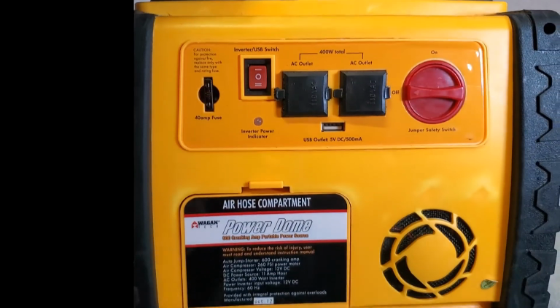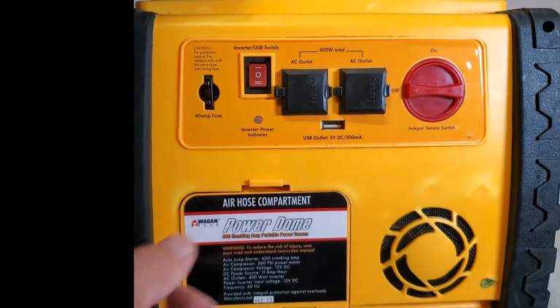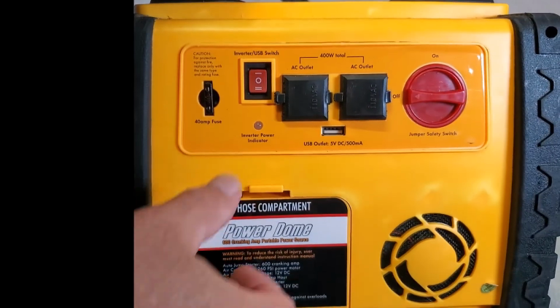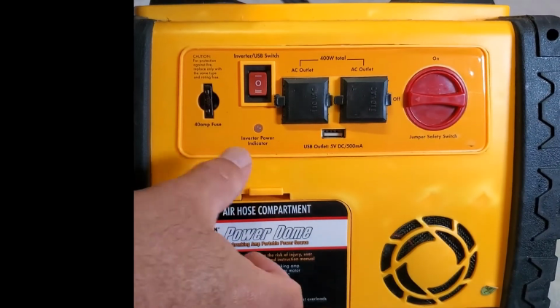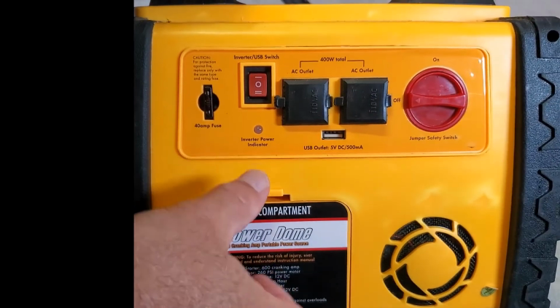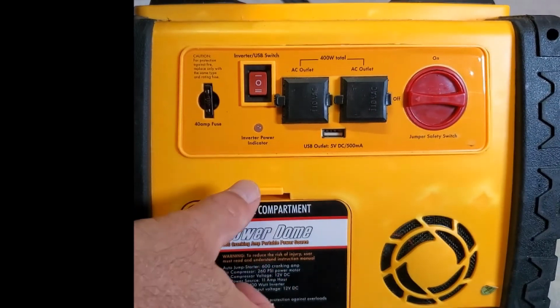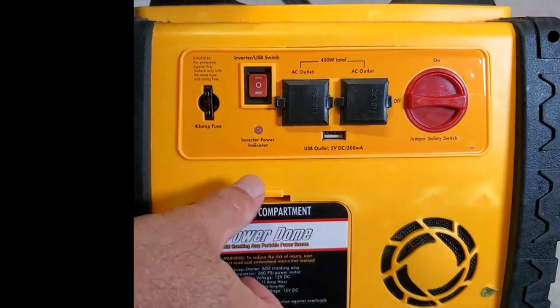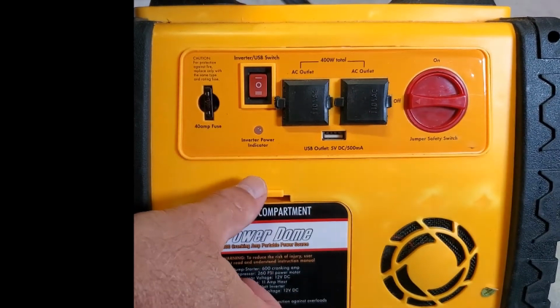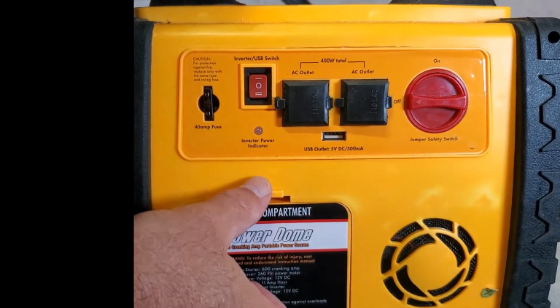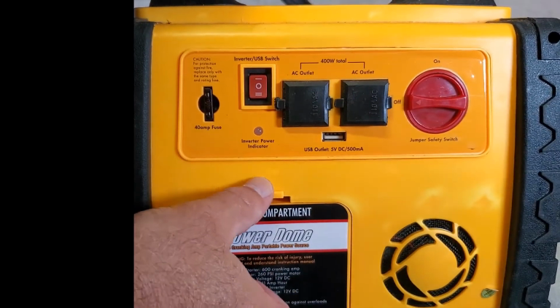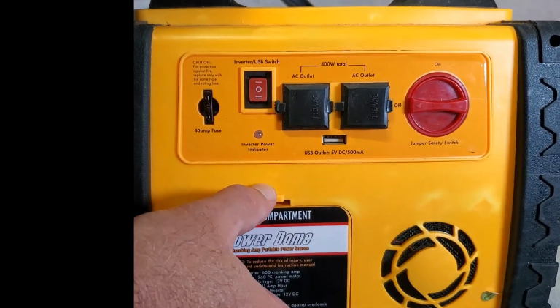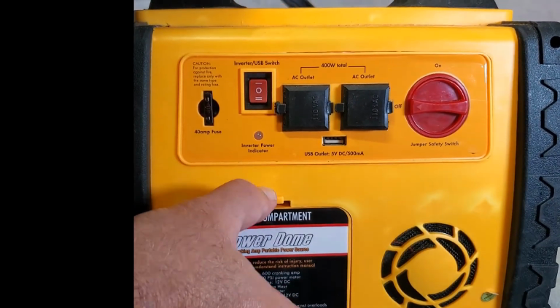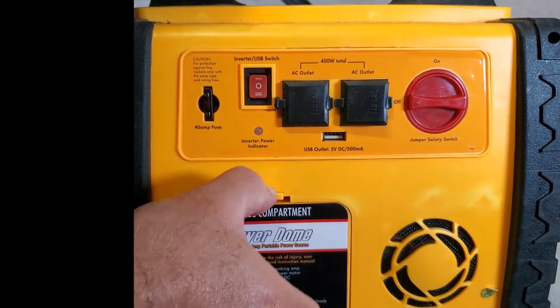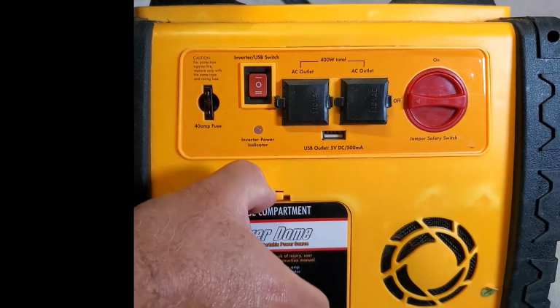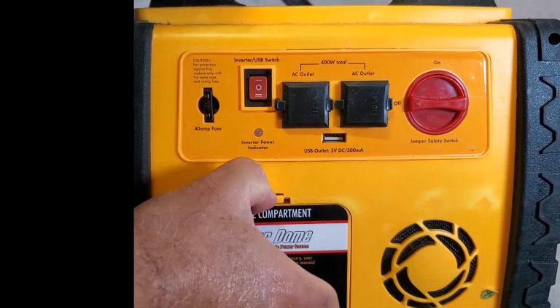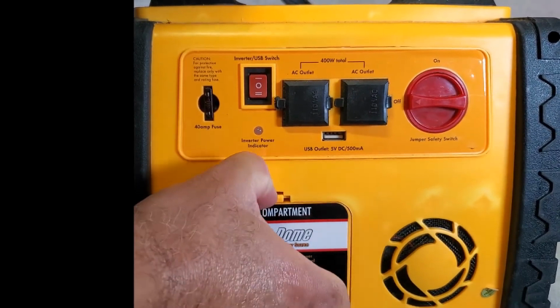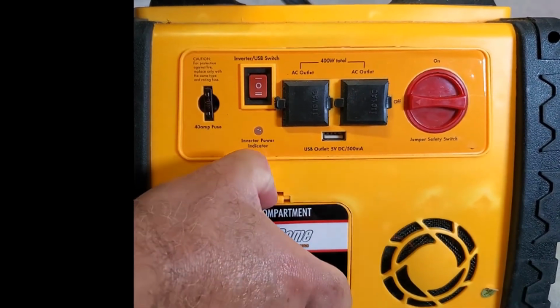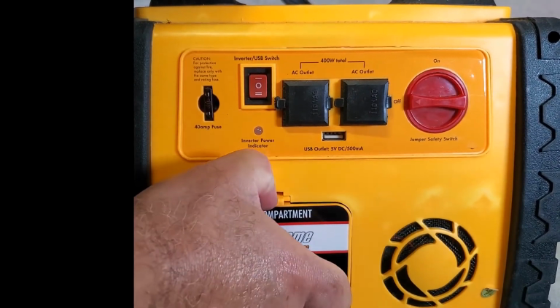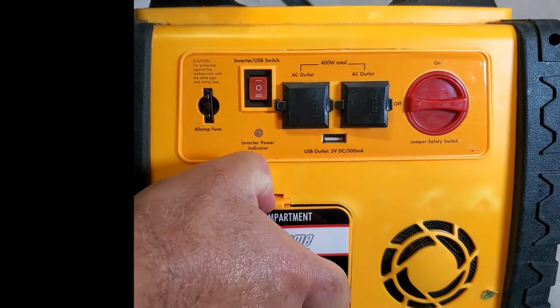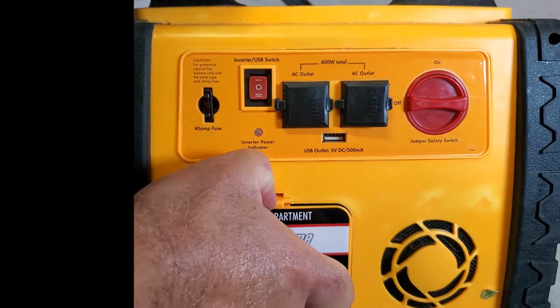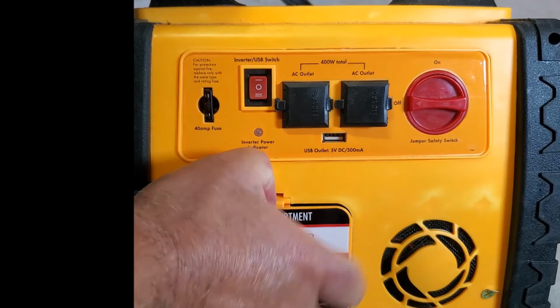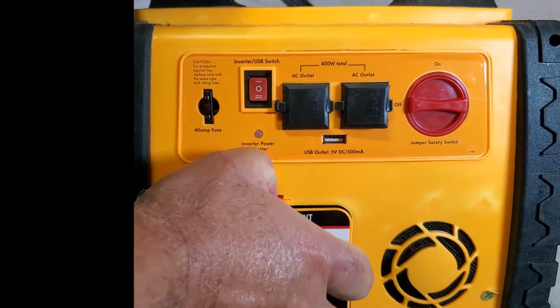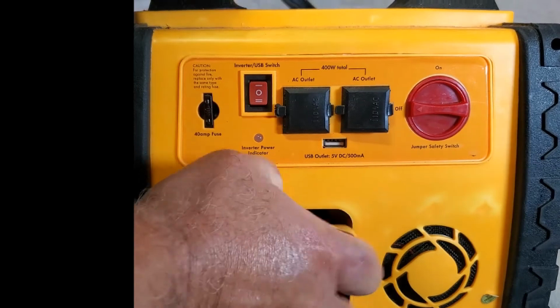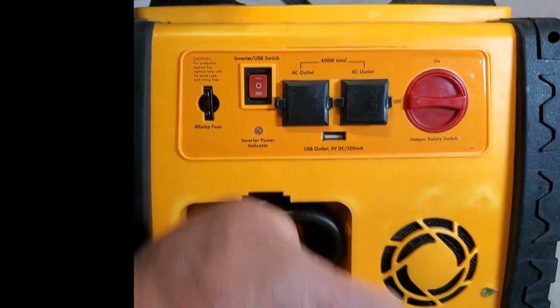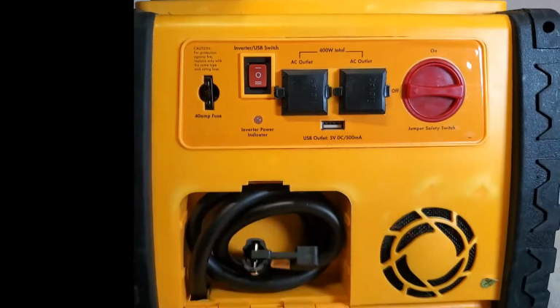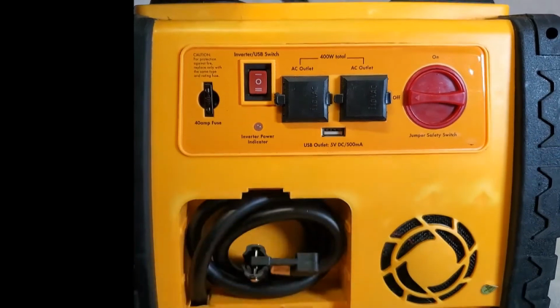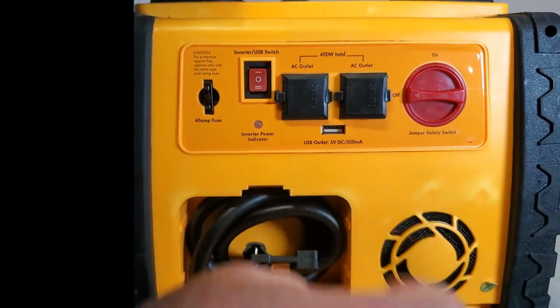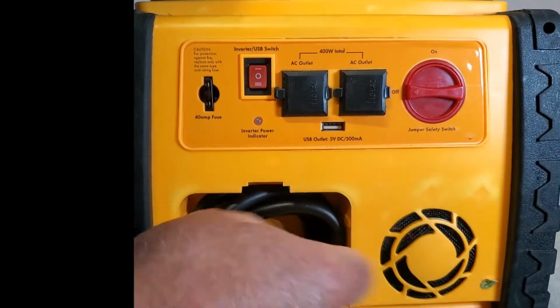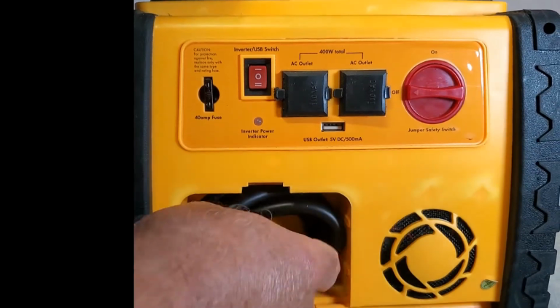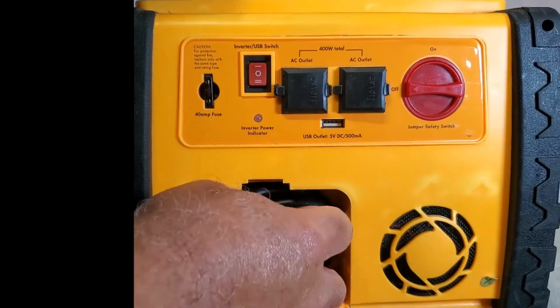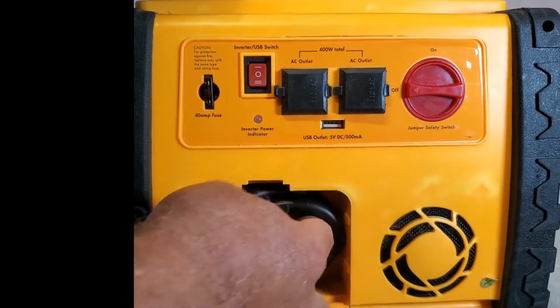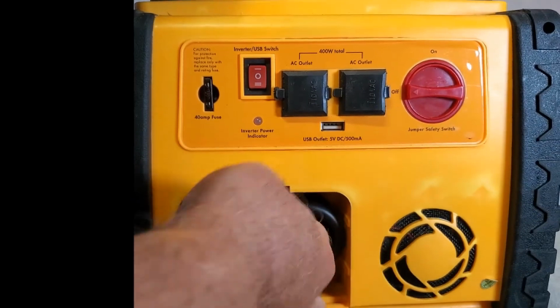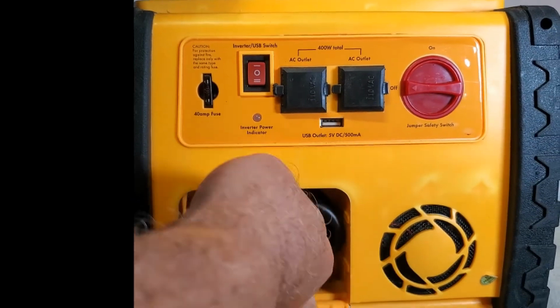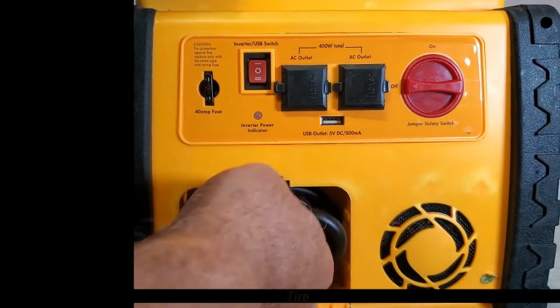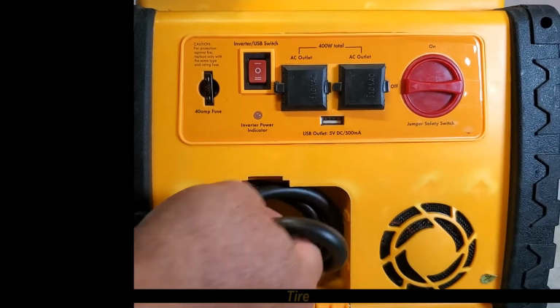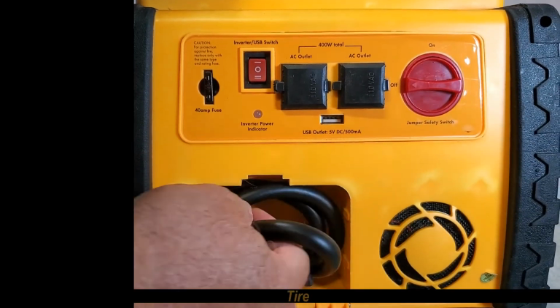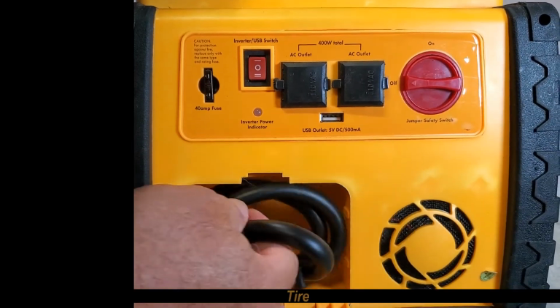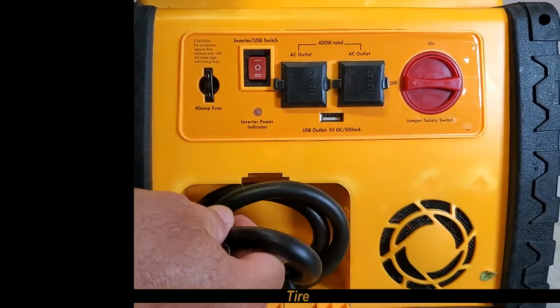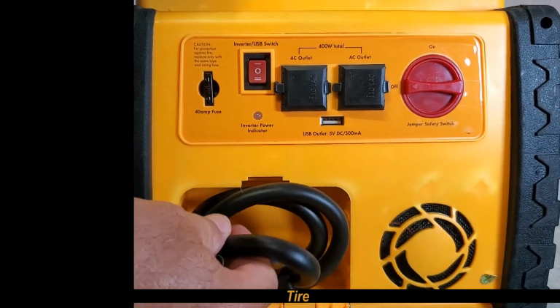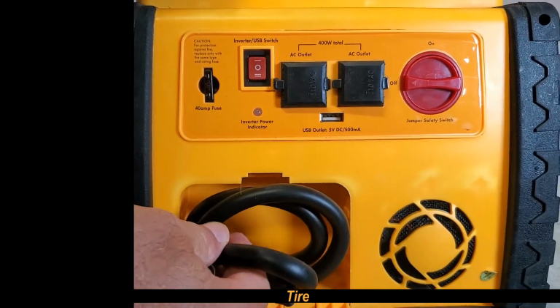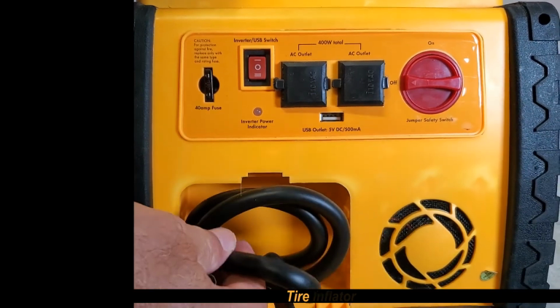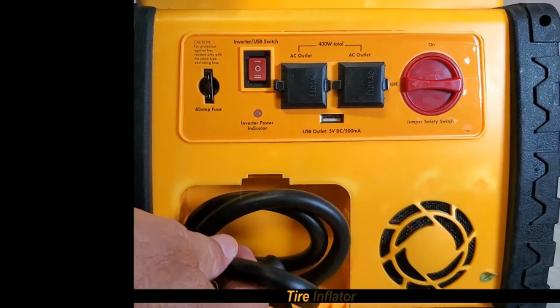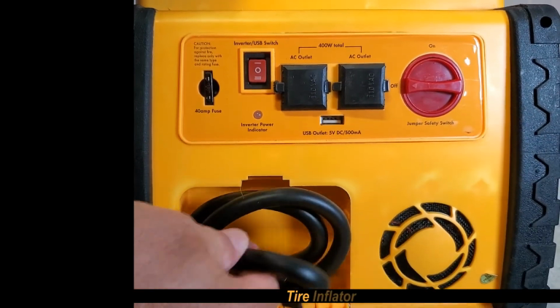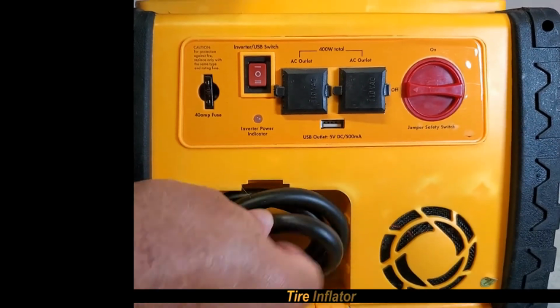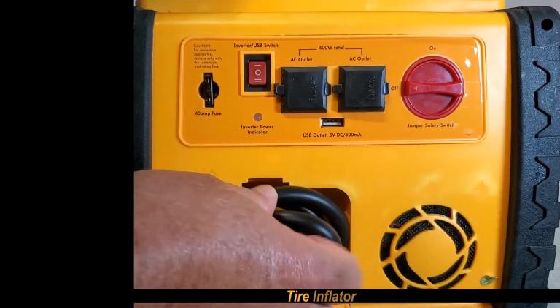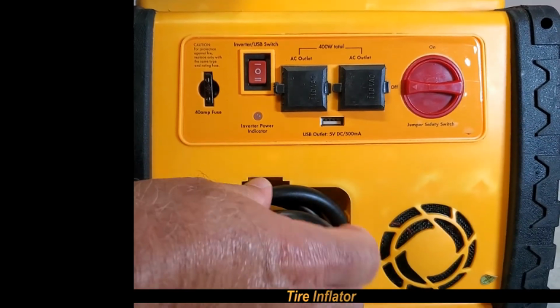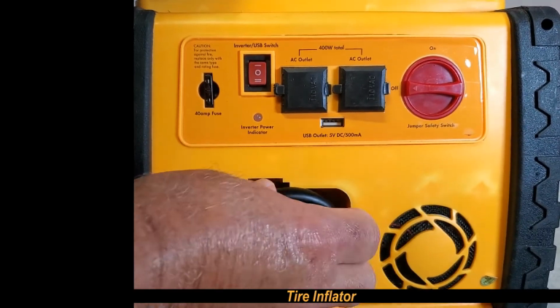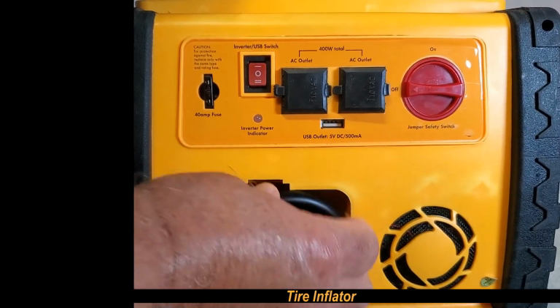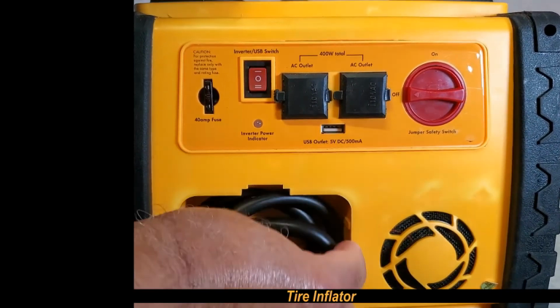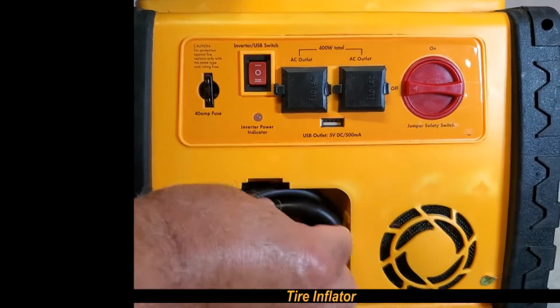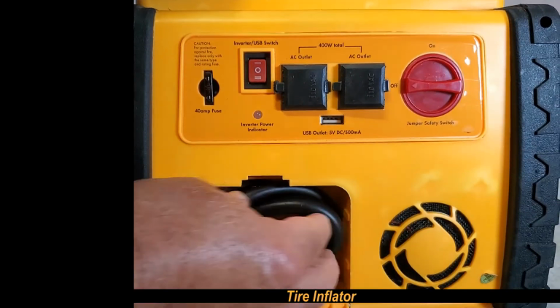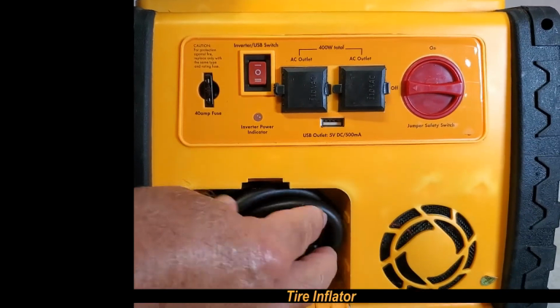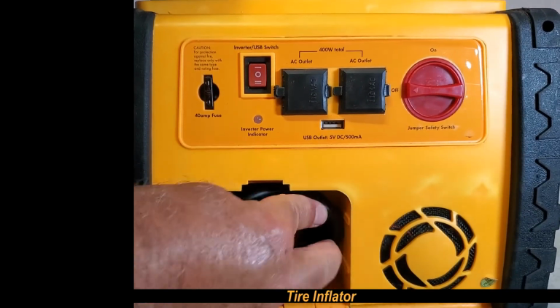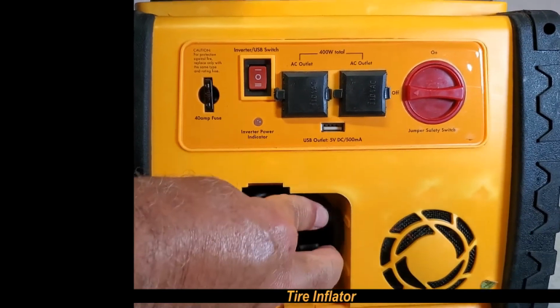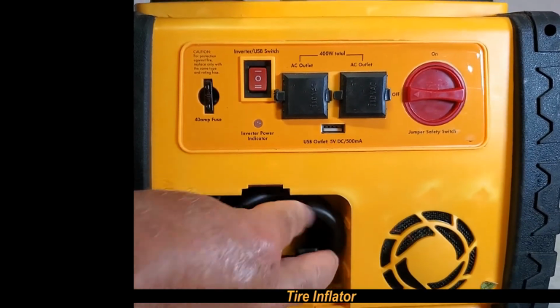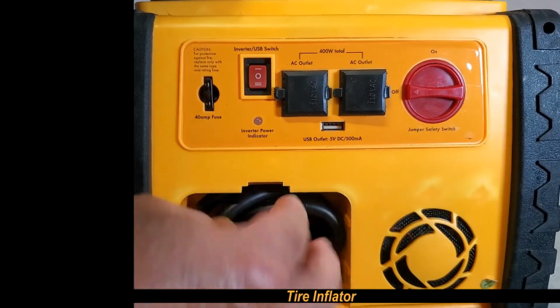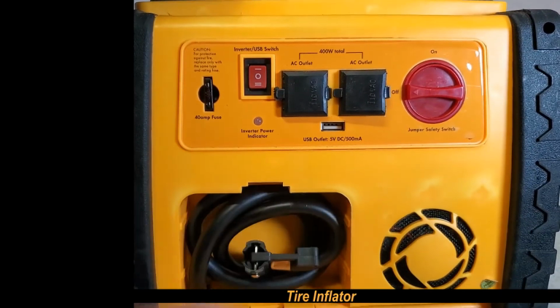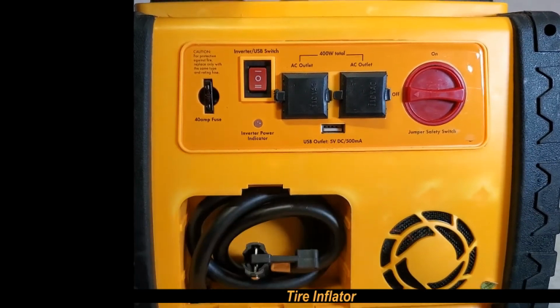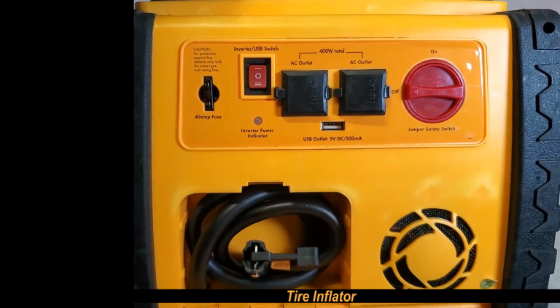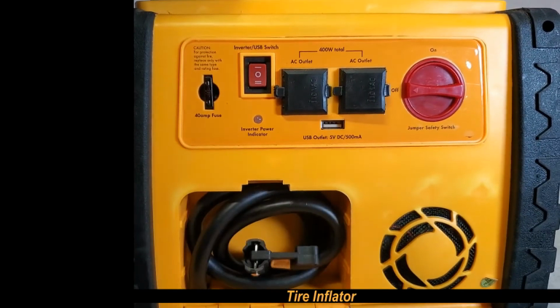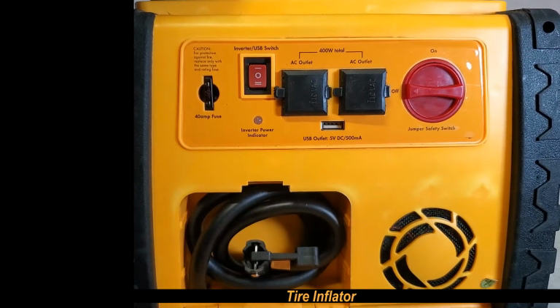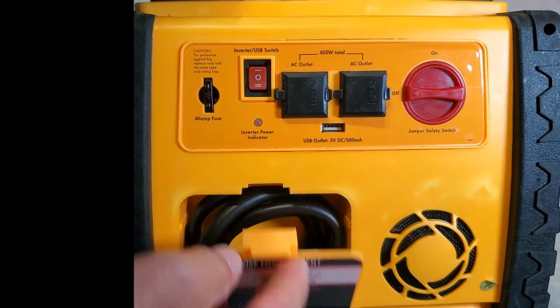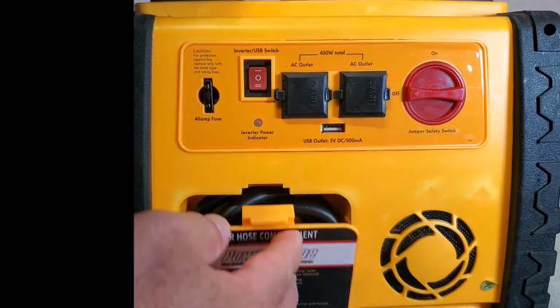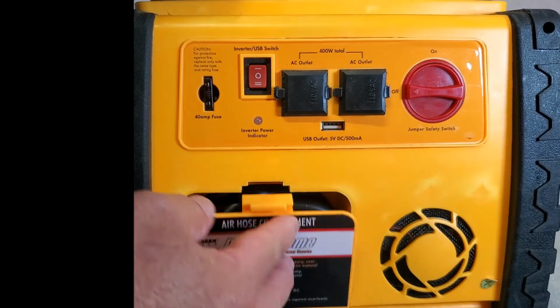And here's the compressor hose — a tire inflator.